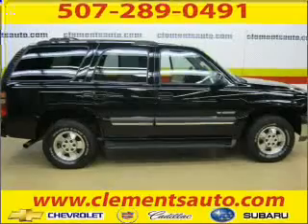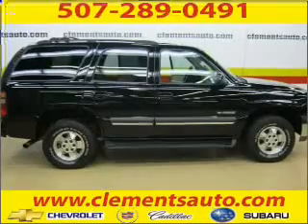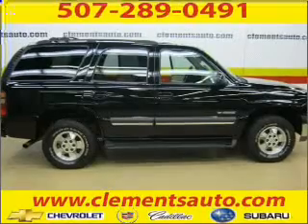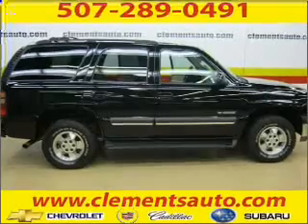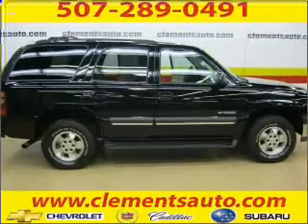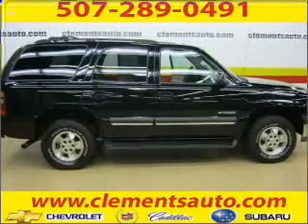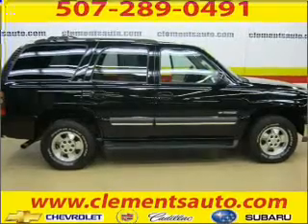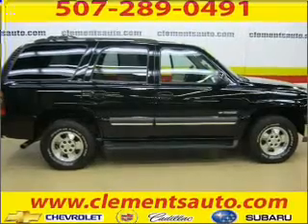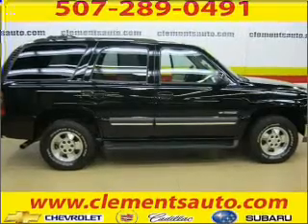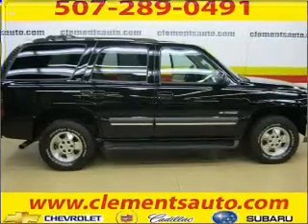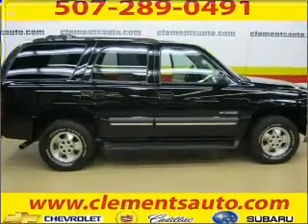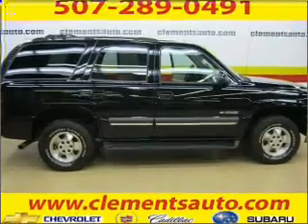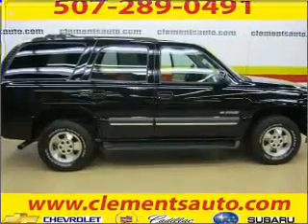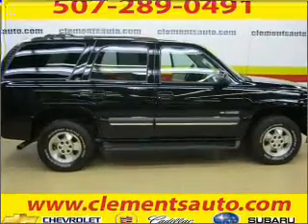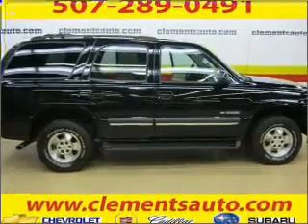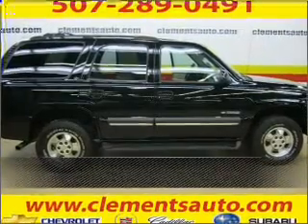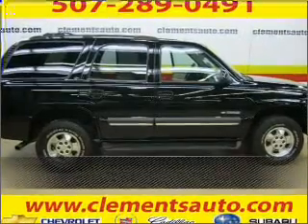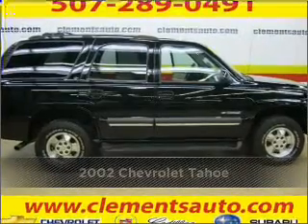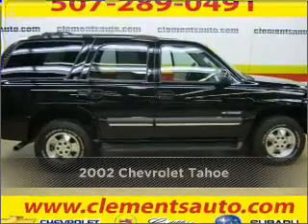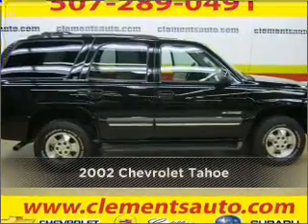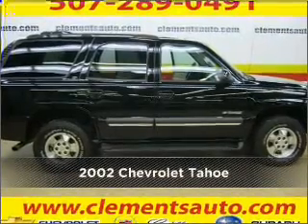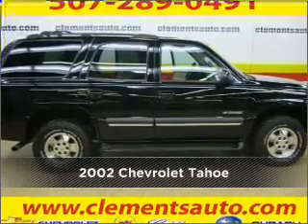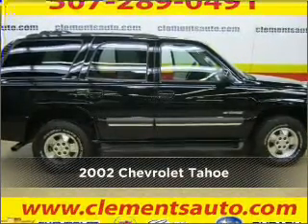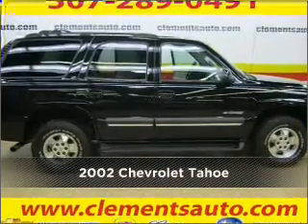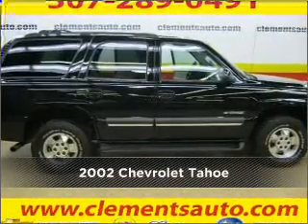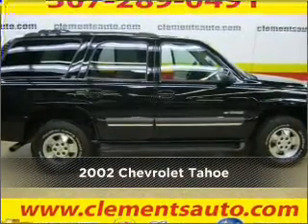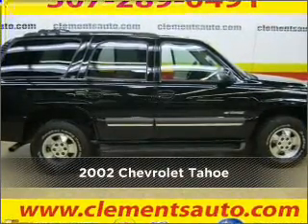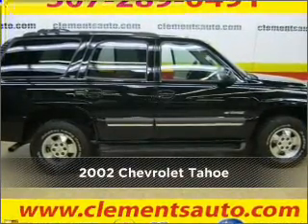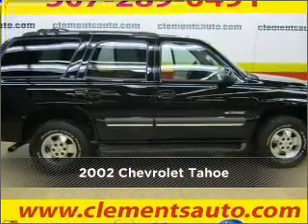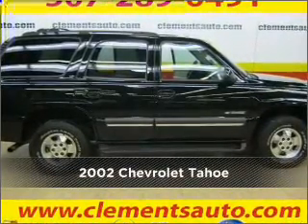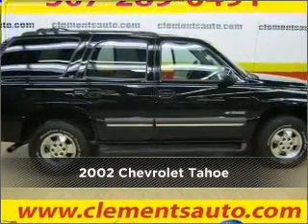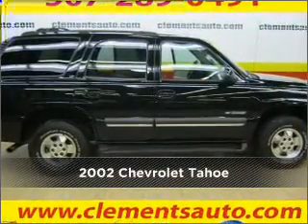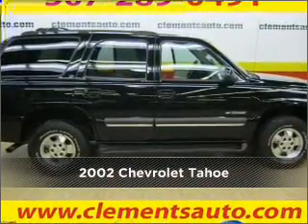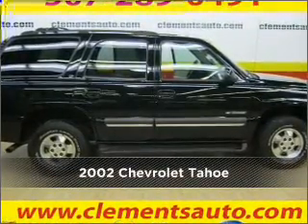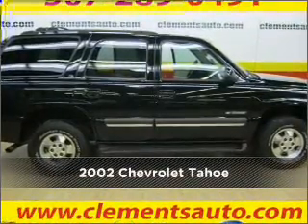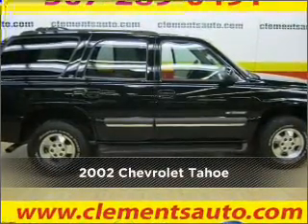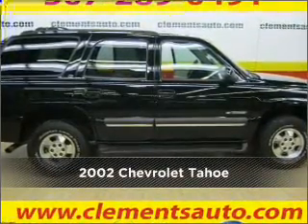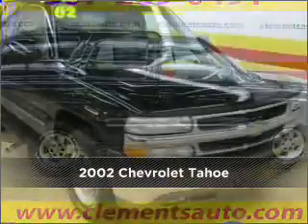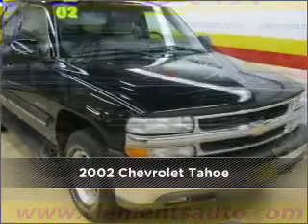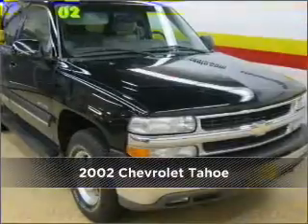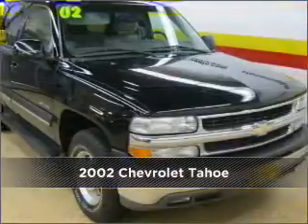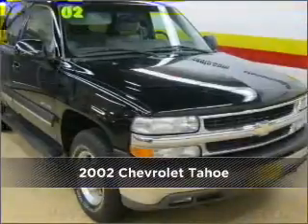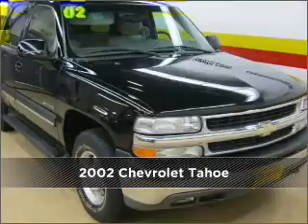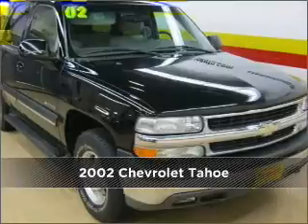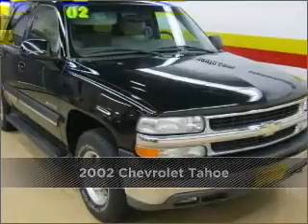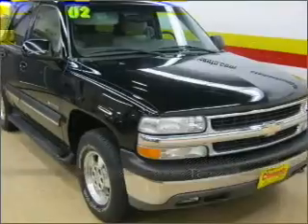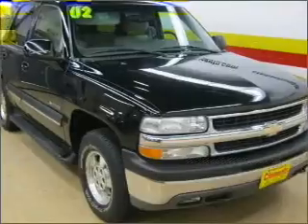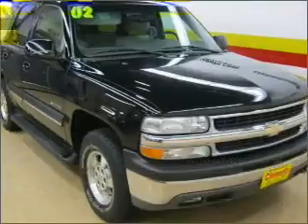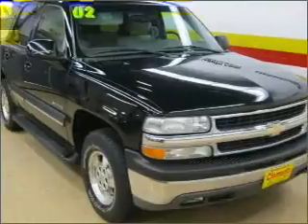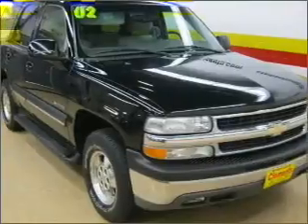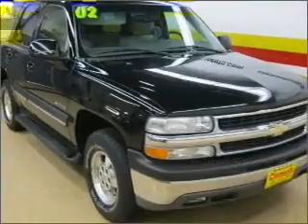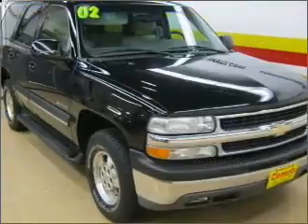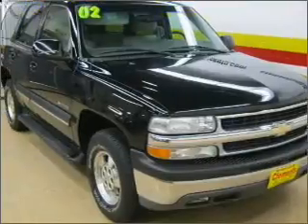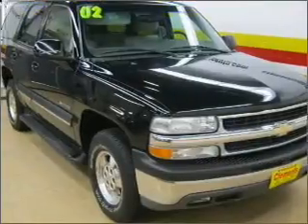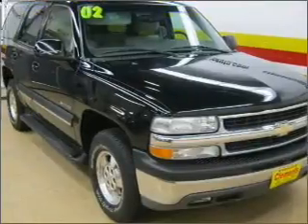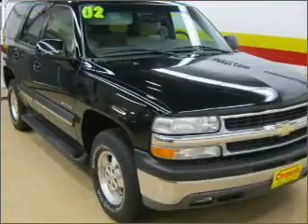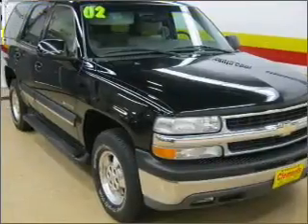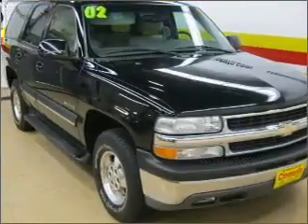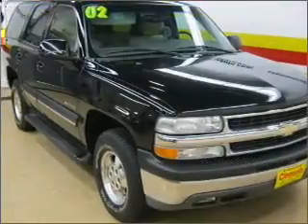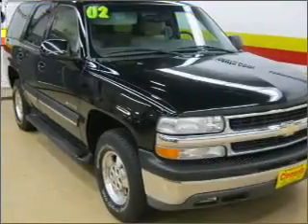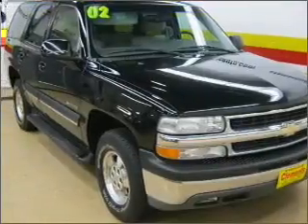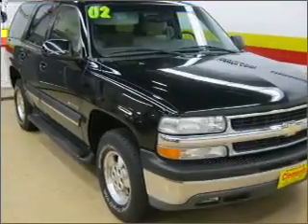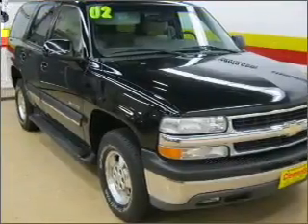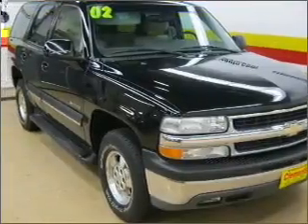Proudly presenting this 2002 Chevrolet Tahoe. Your search stops here with this ideal auto.